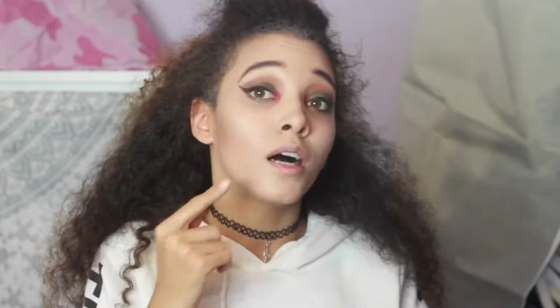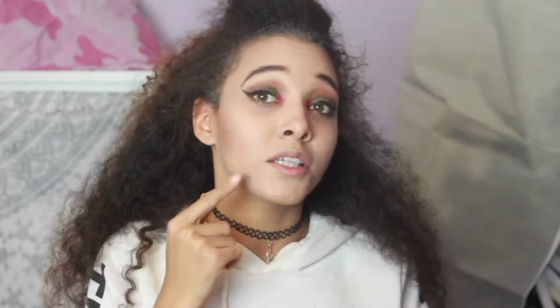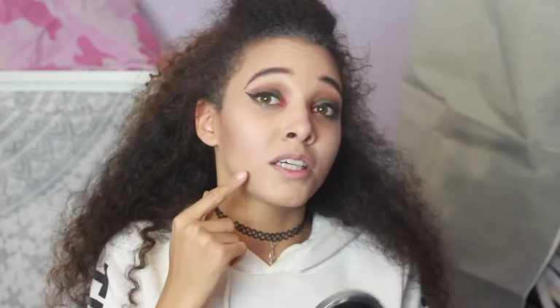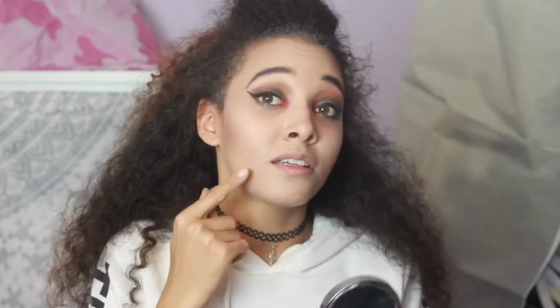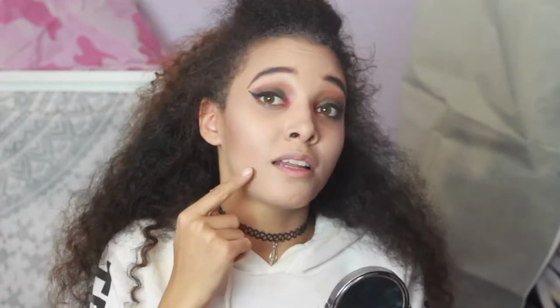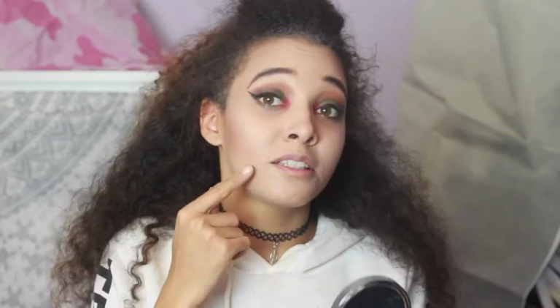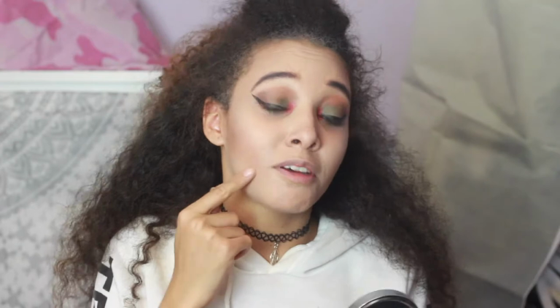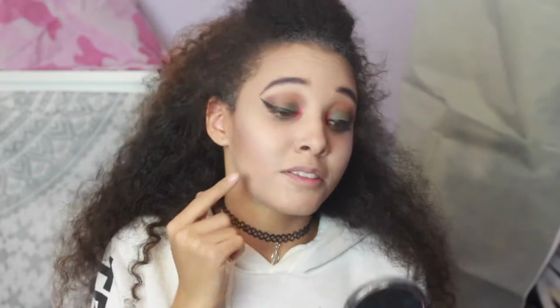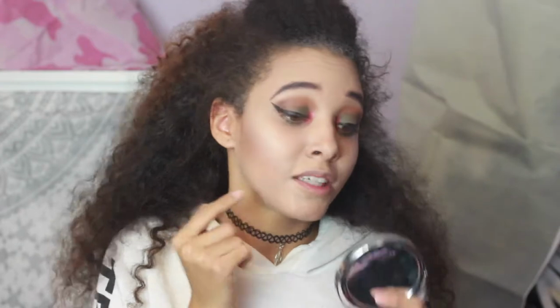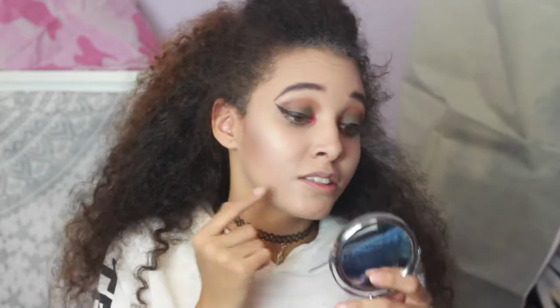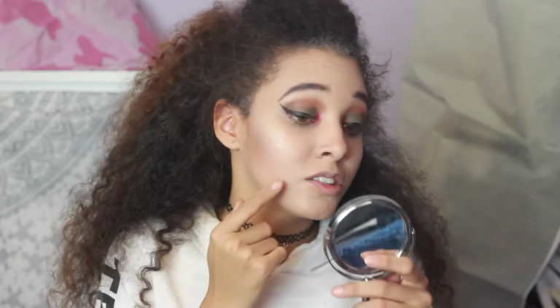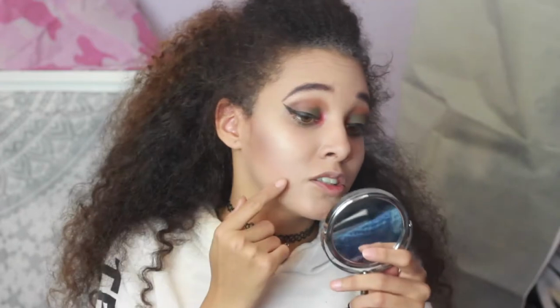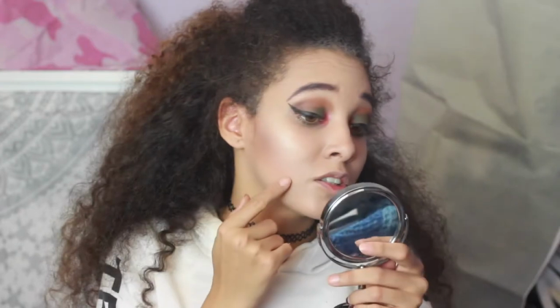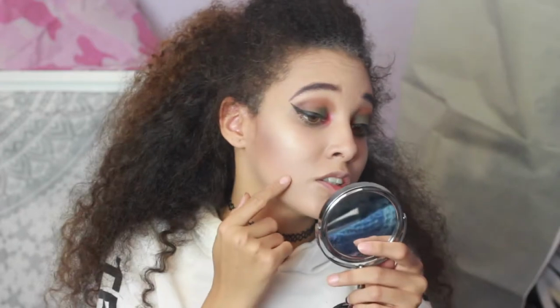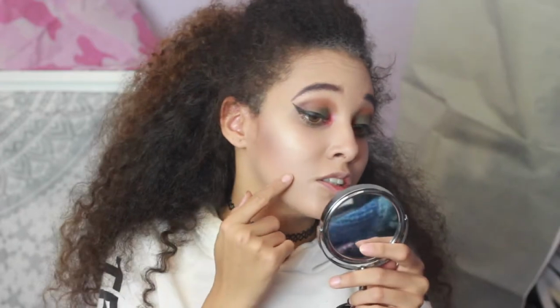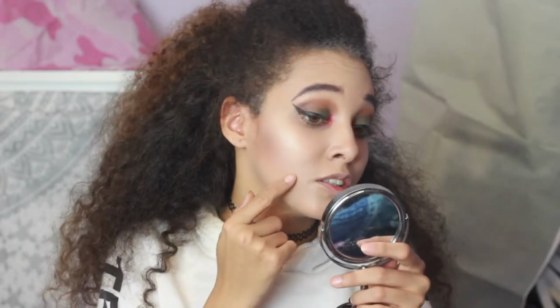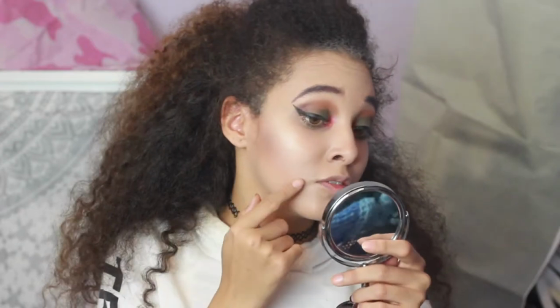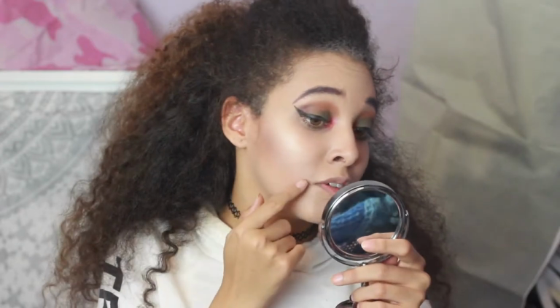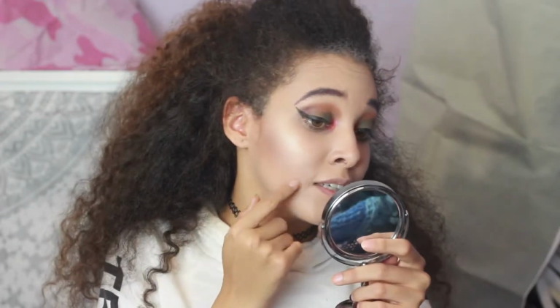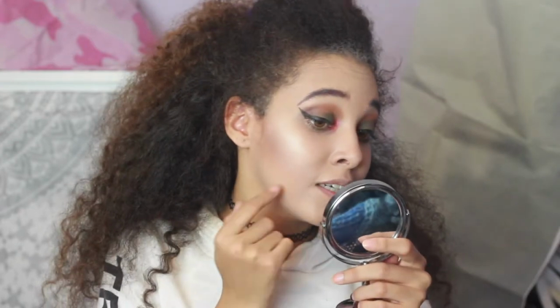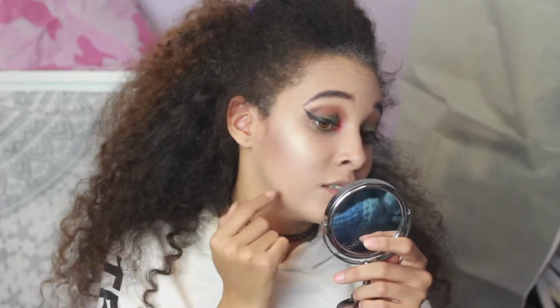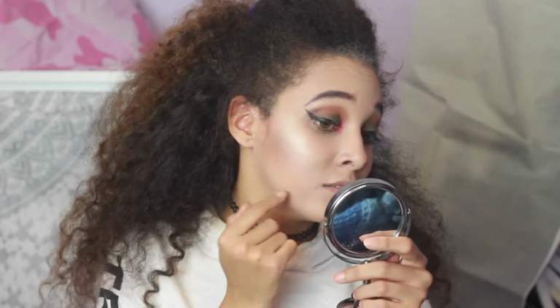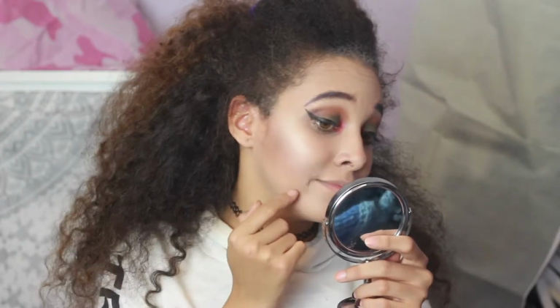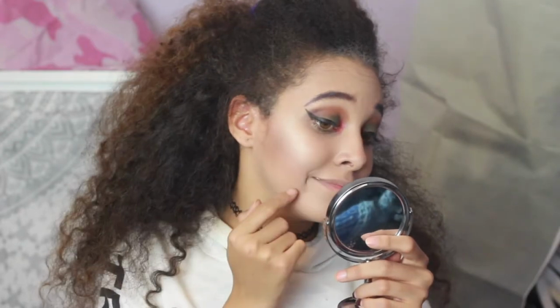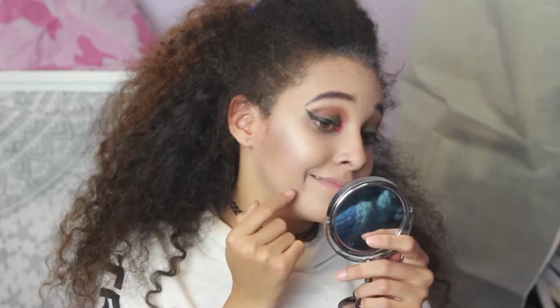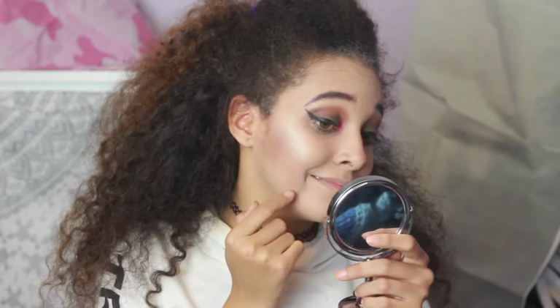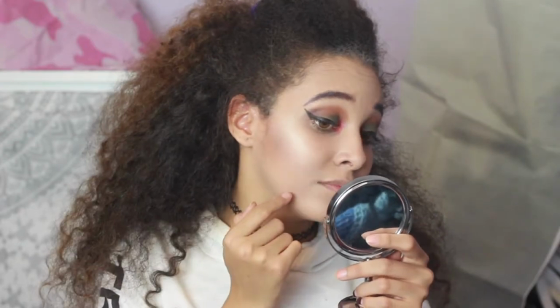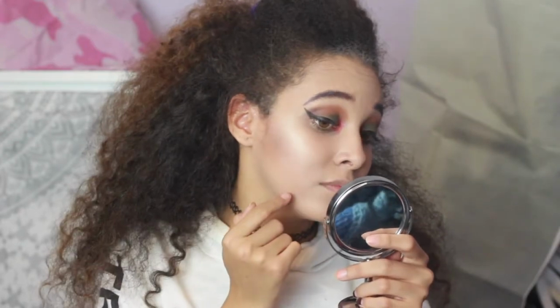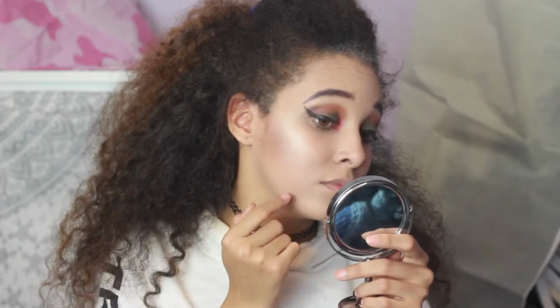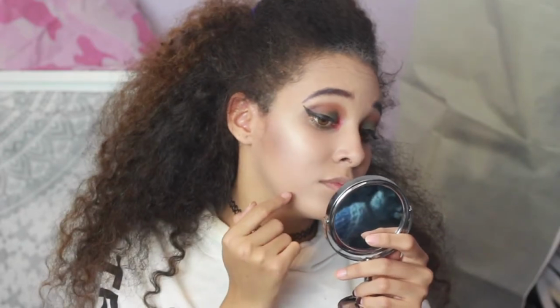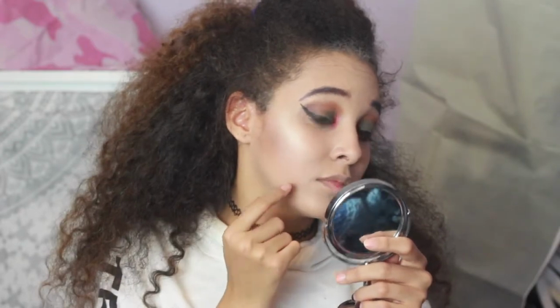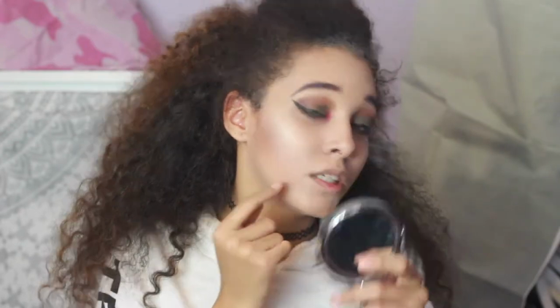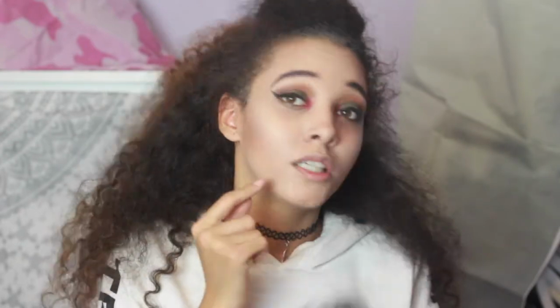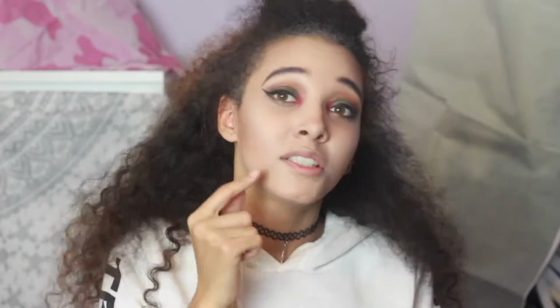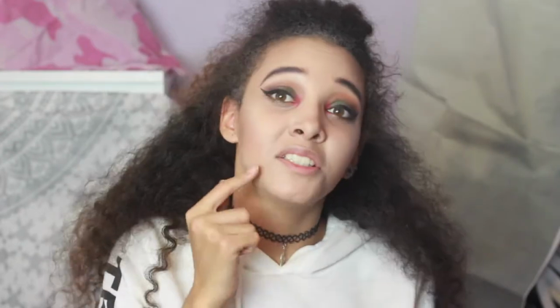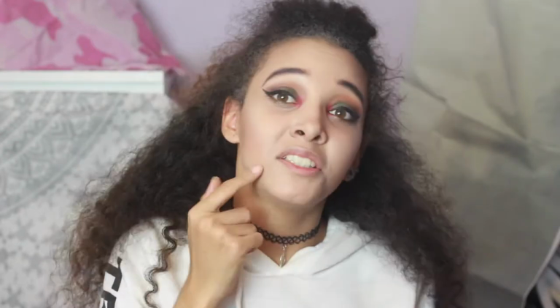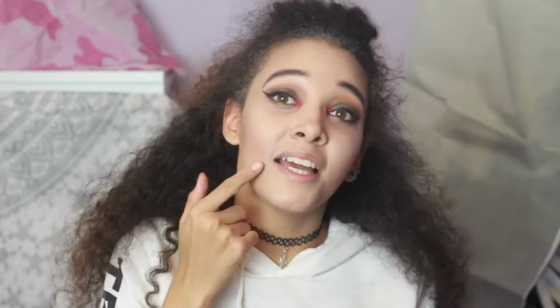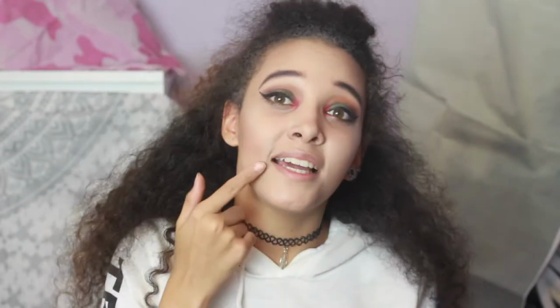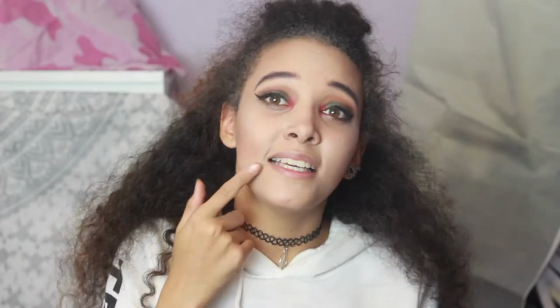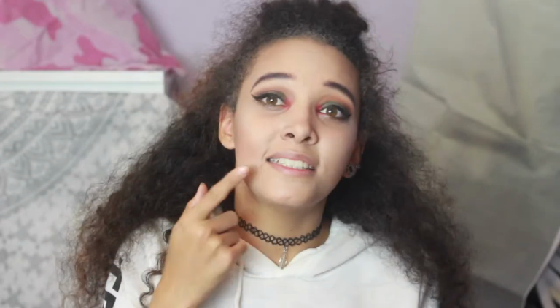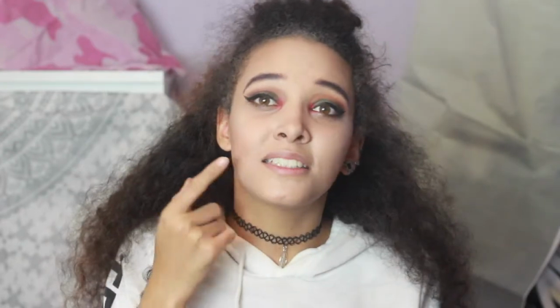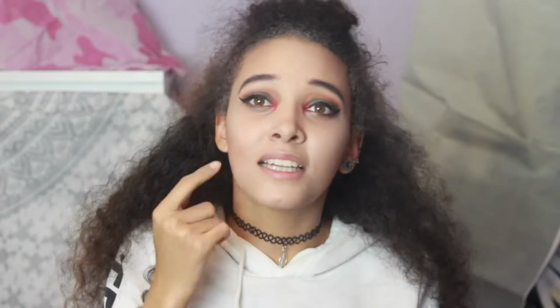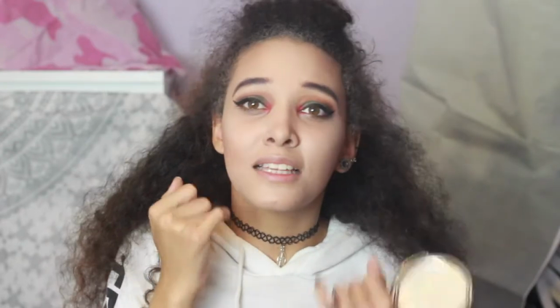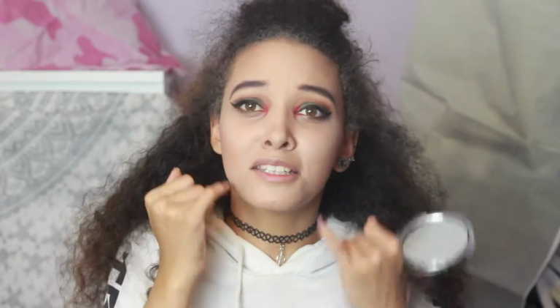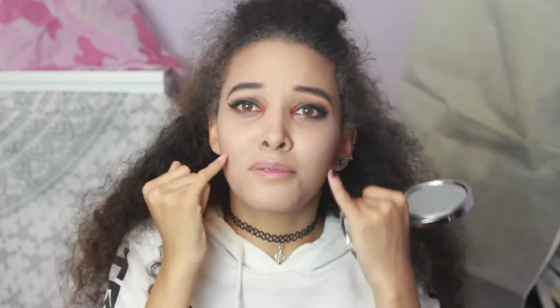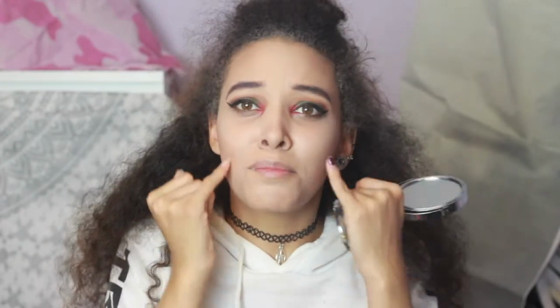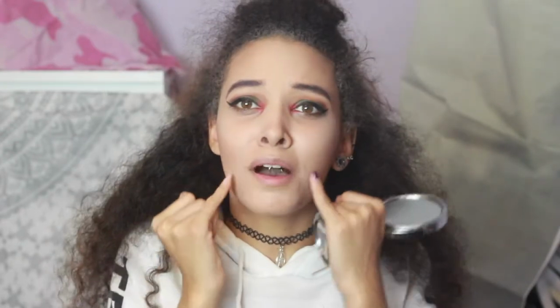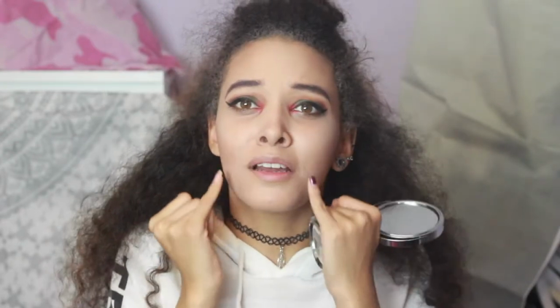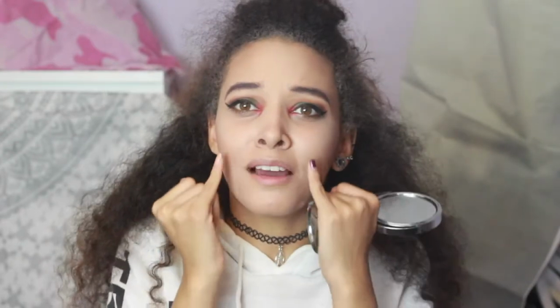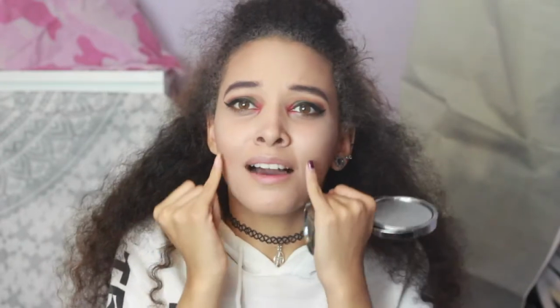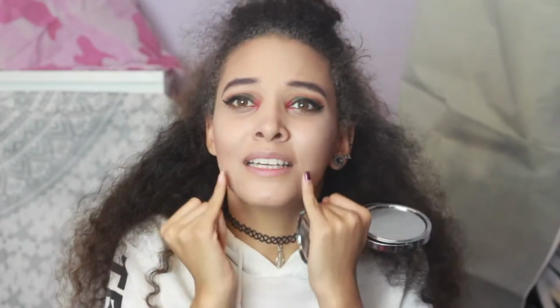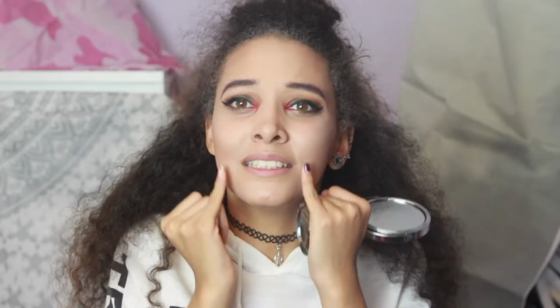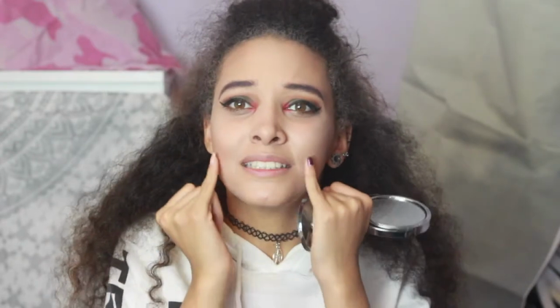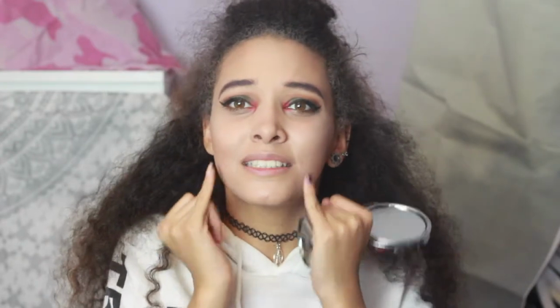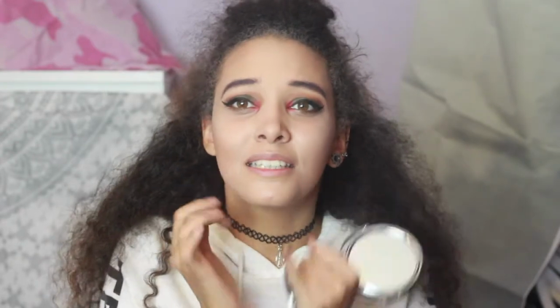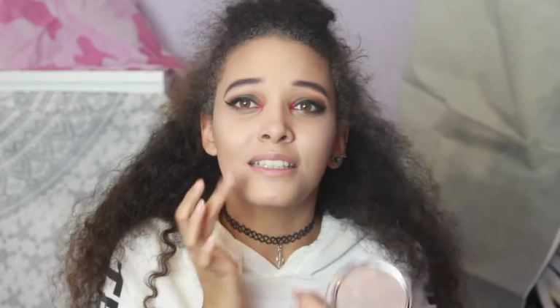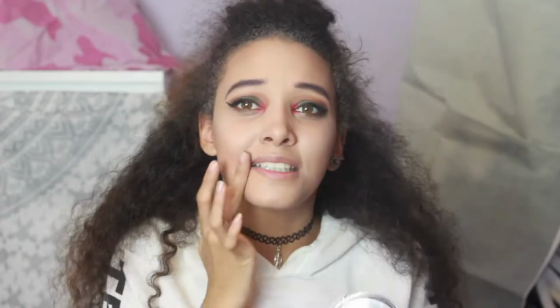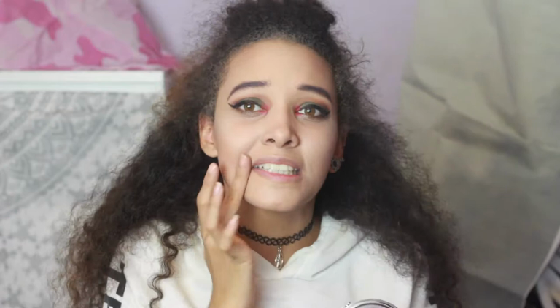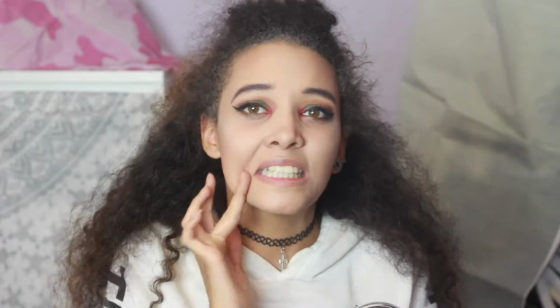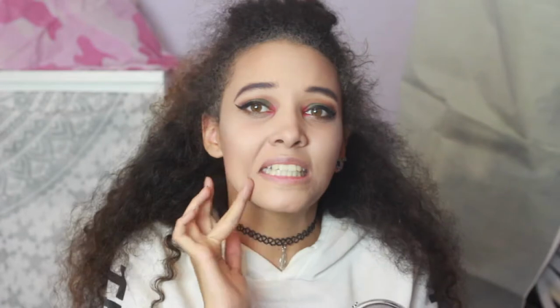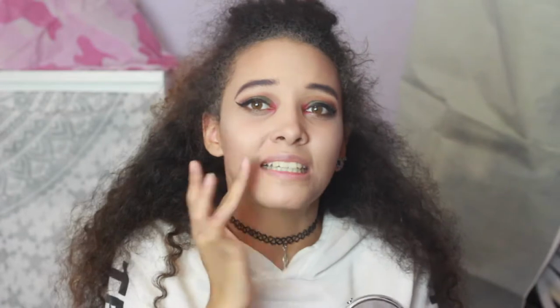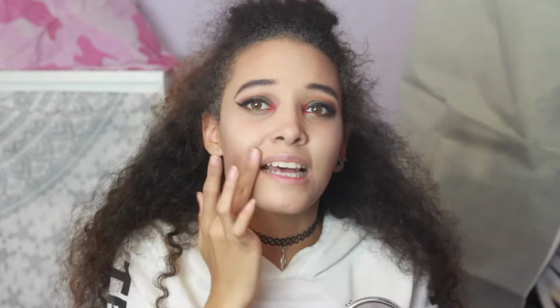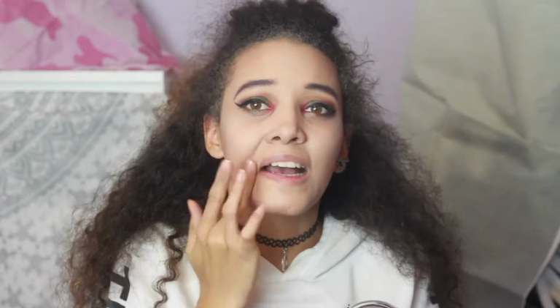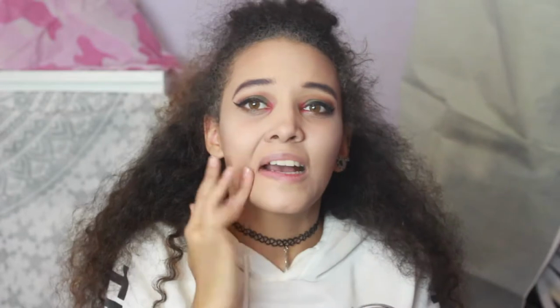I don't like this foundation — it's already sitting into my smile lines. You can see that.